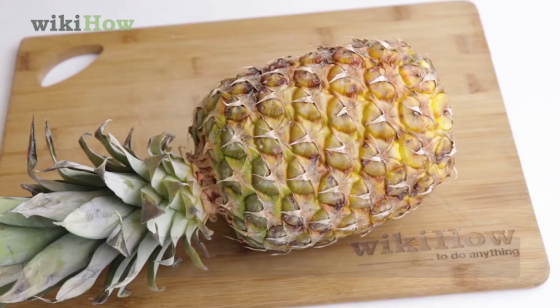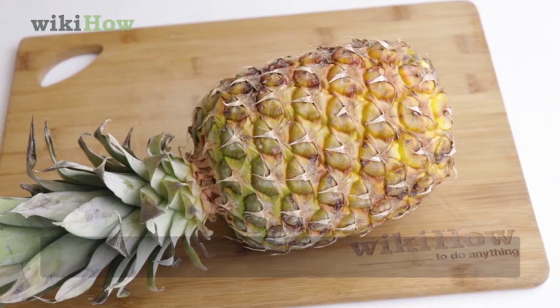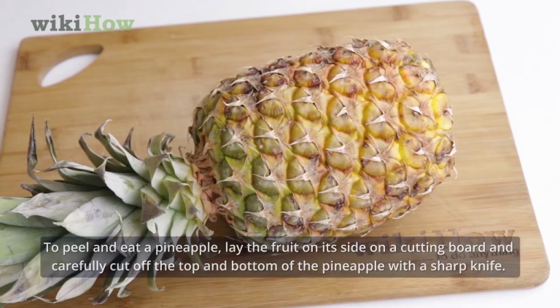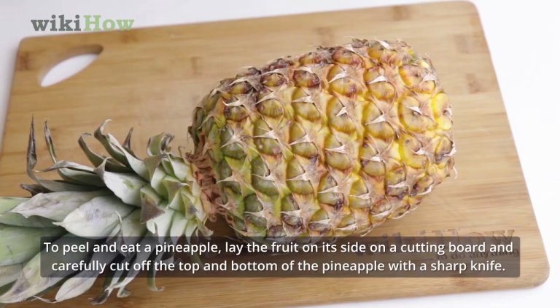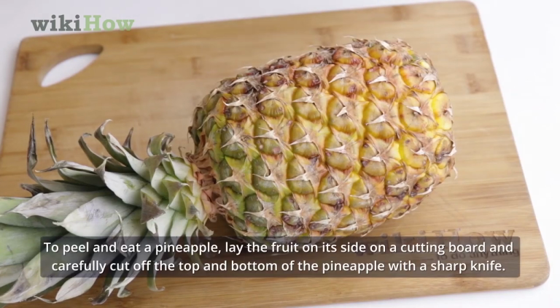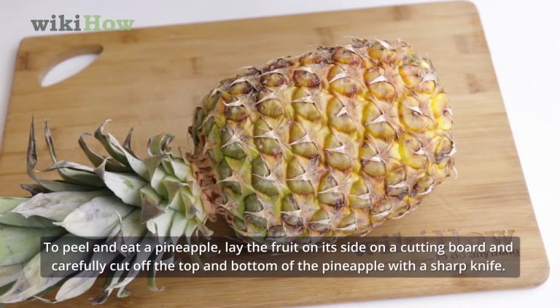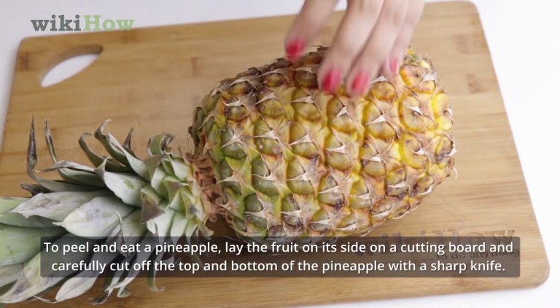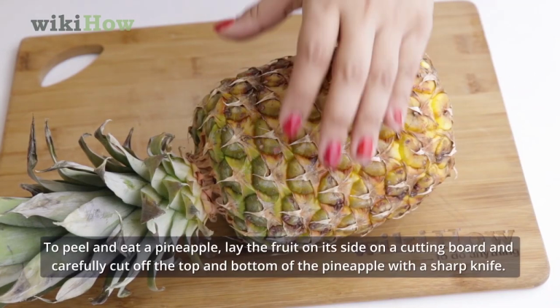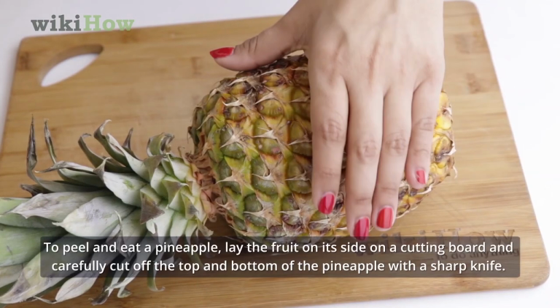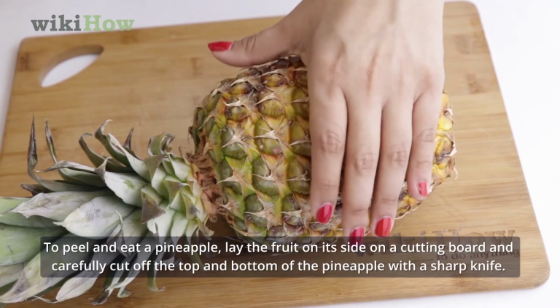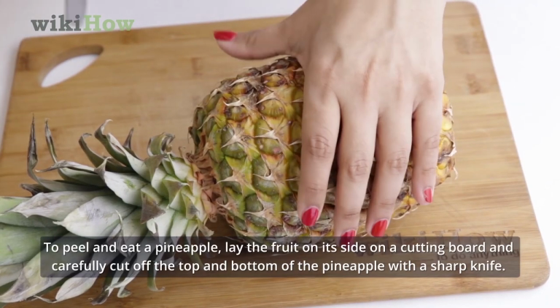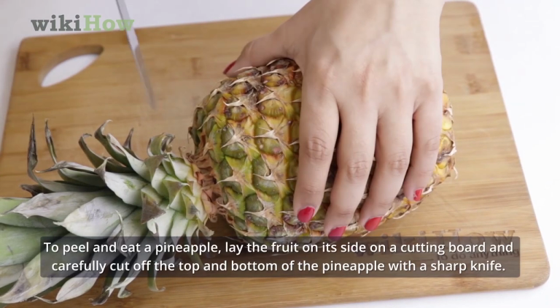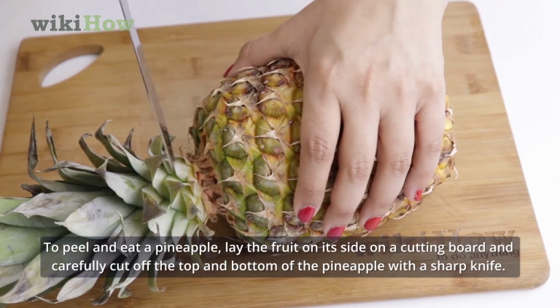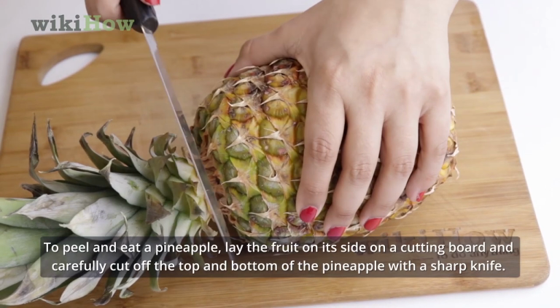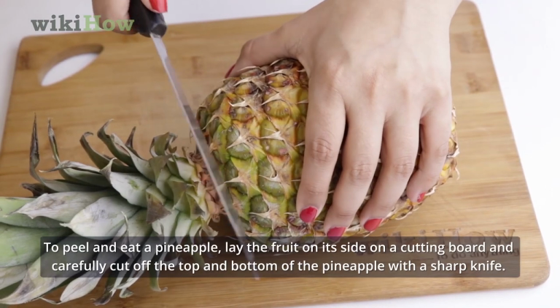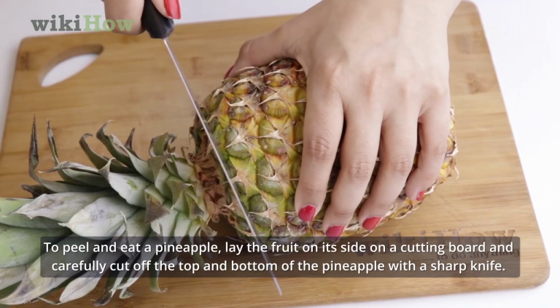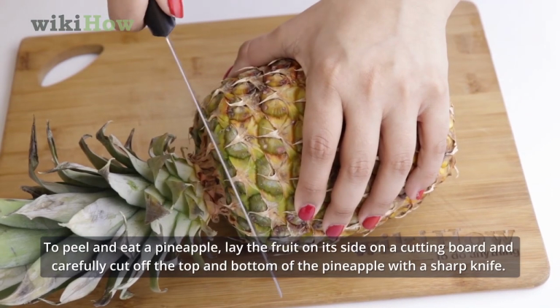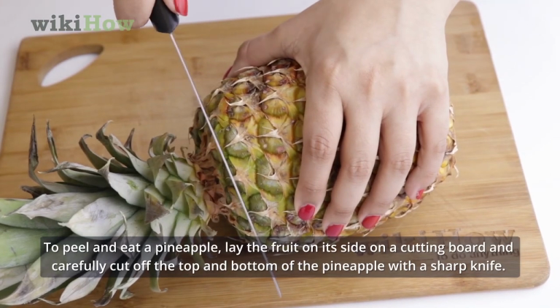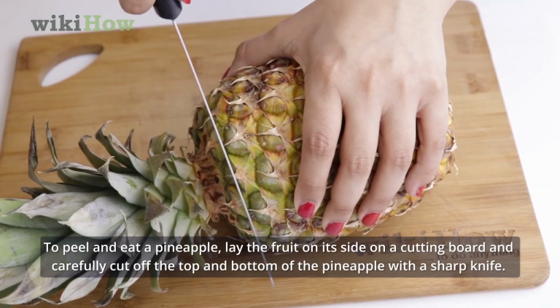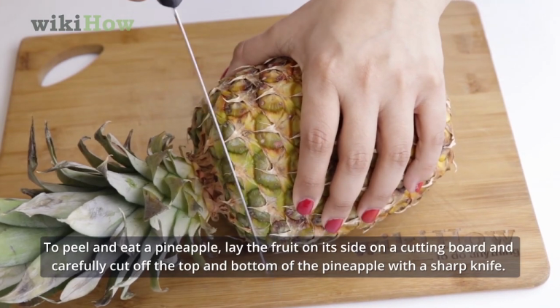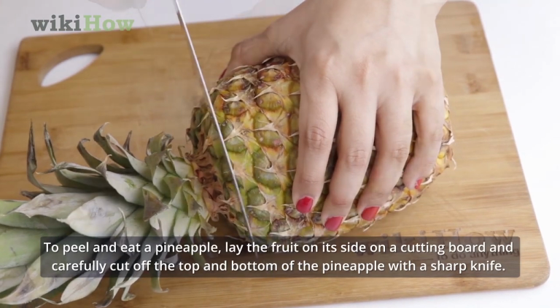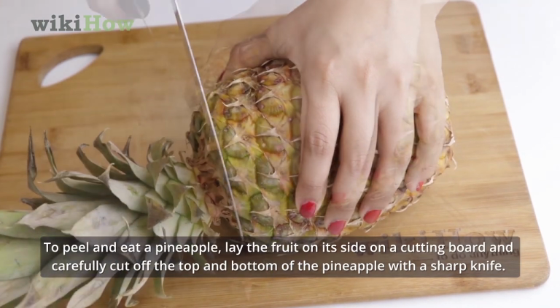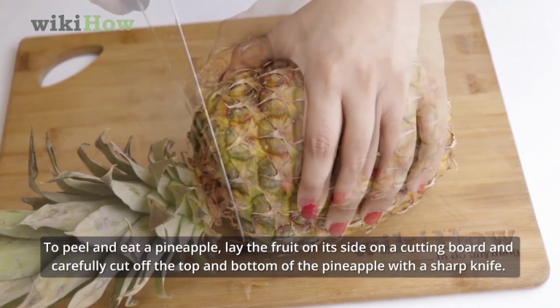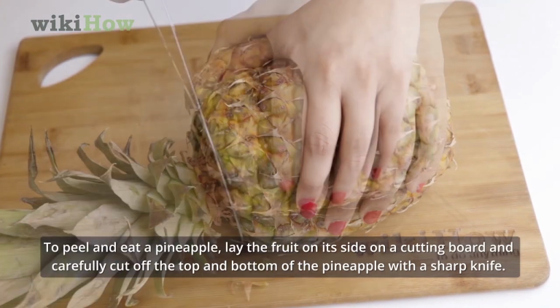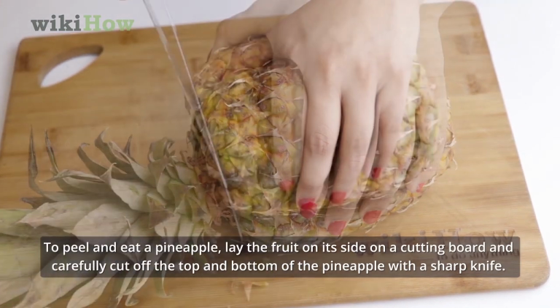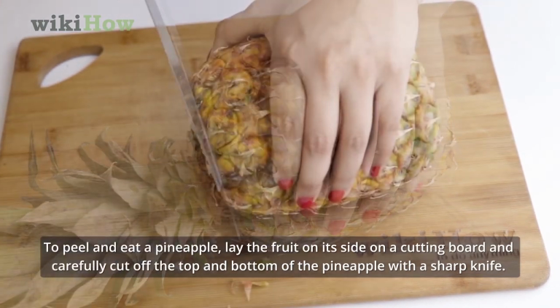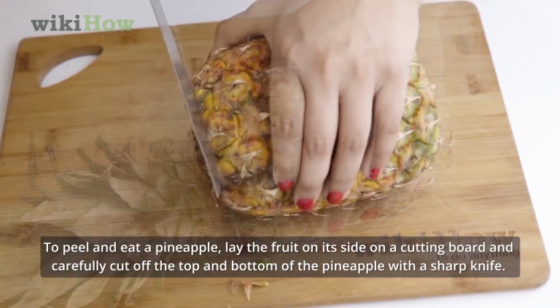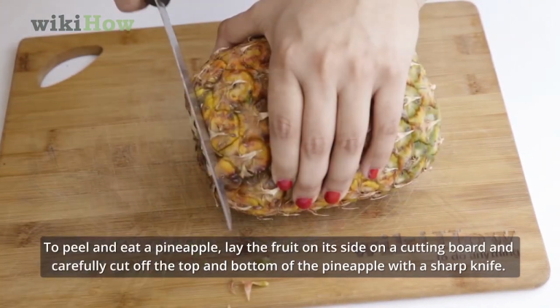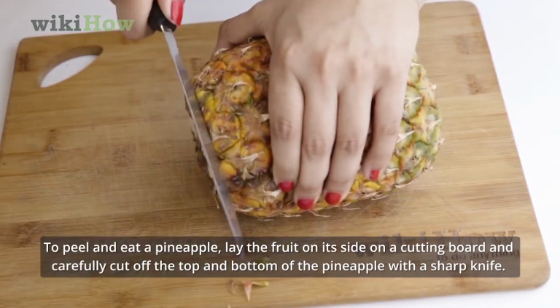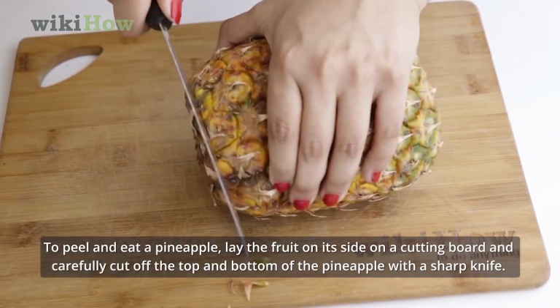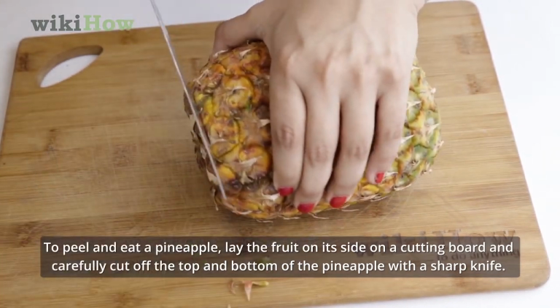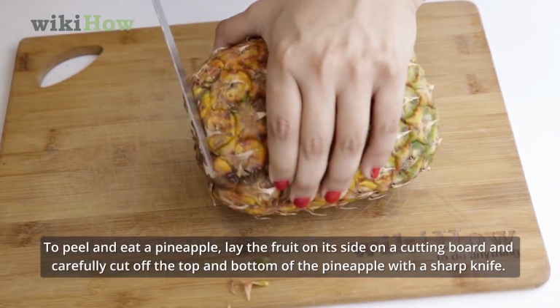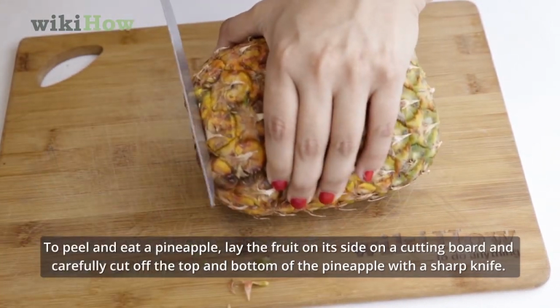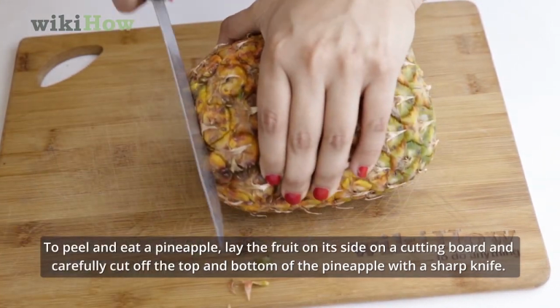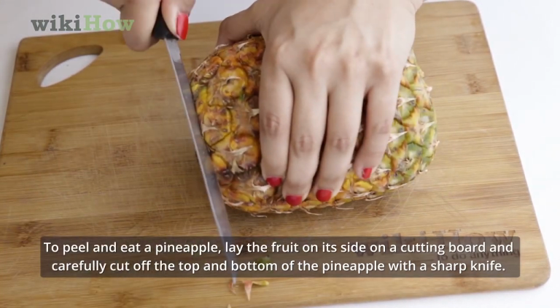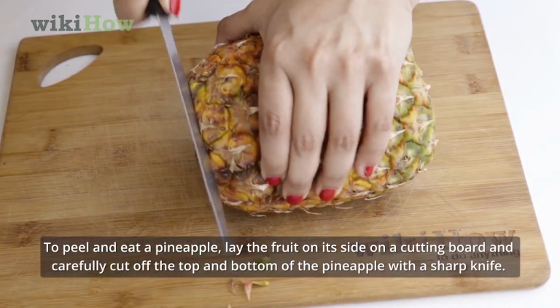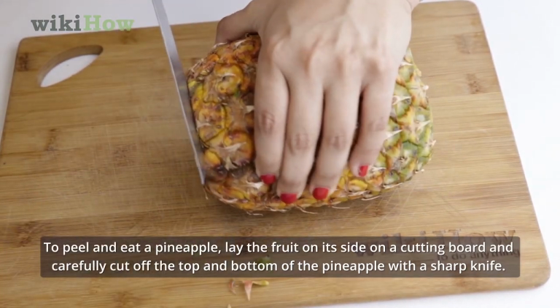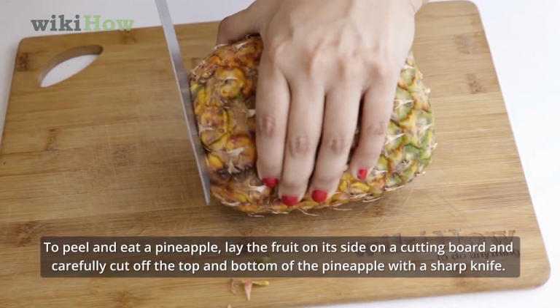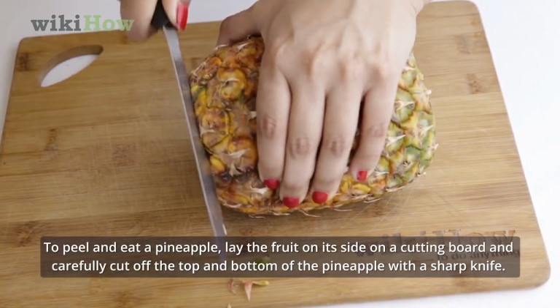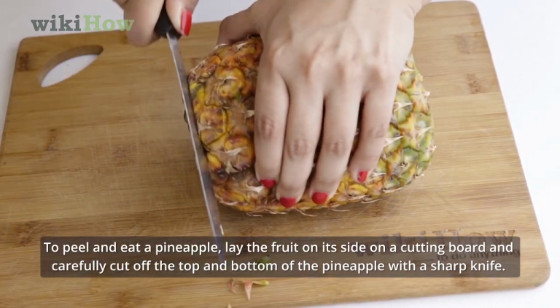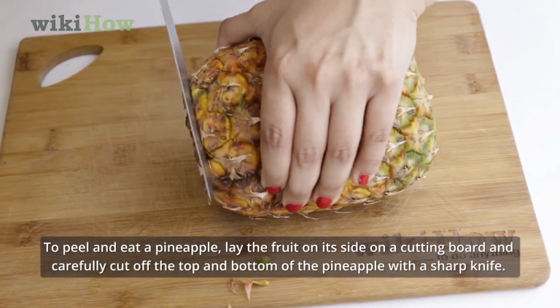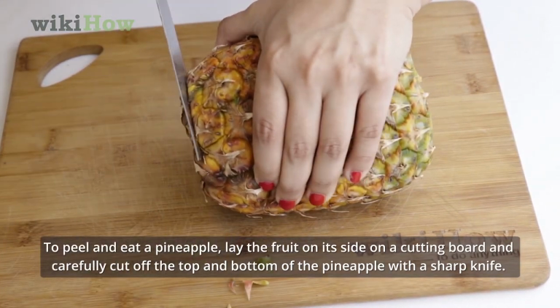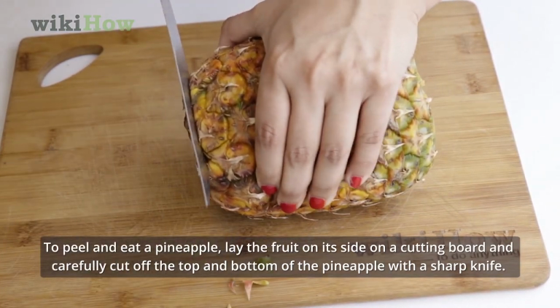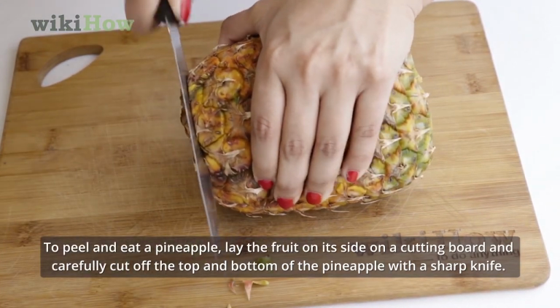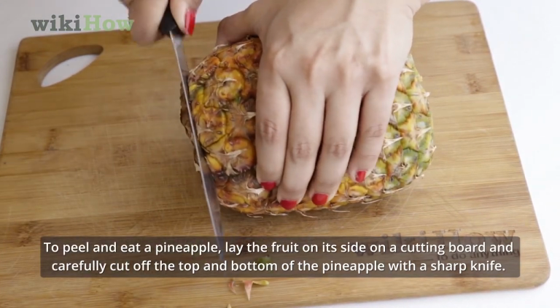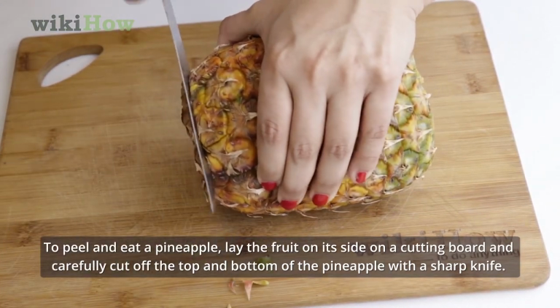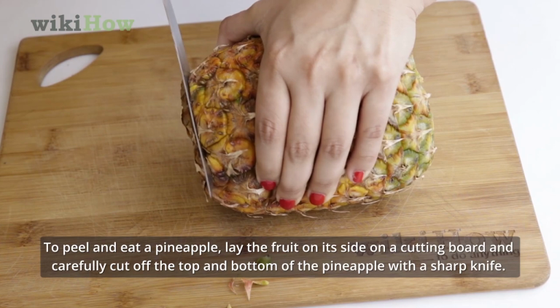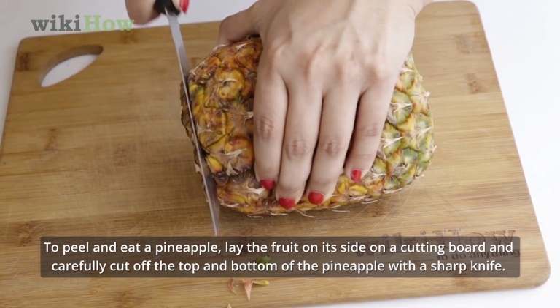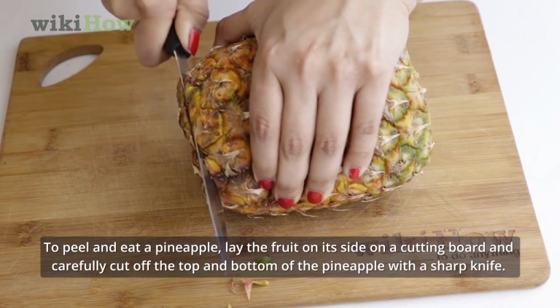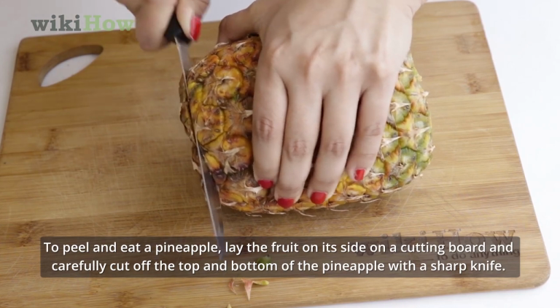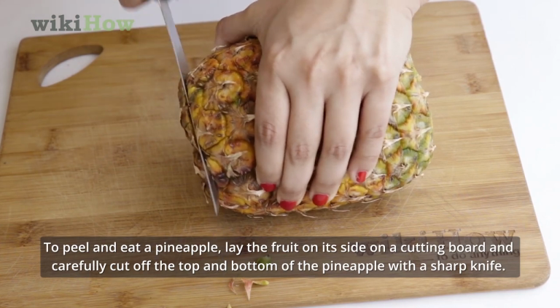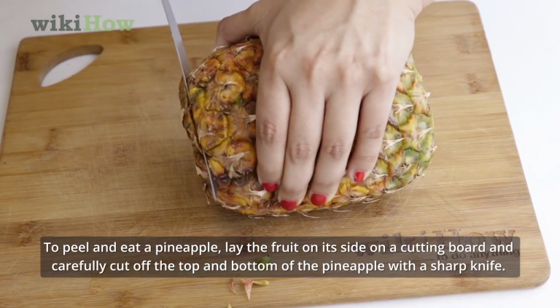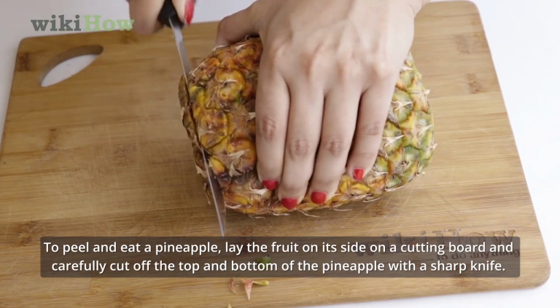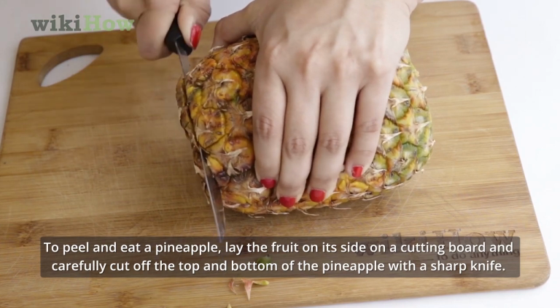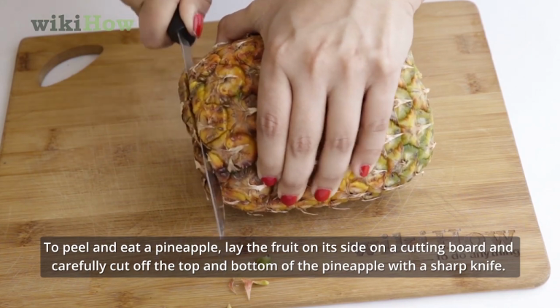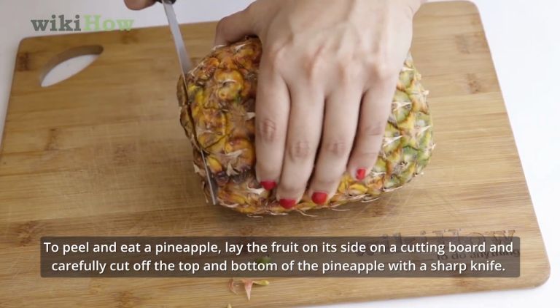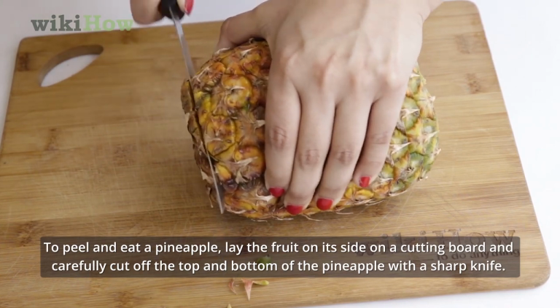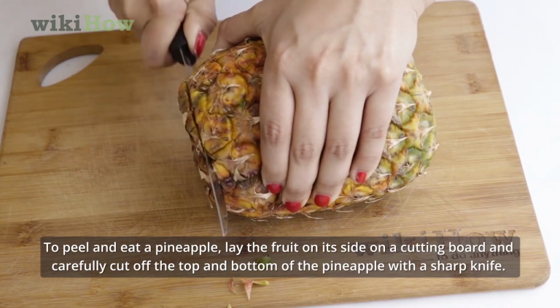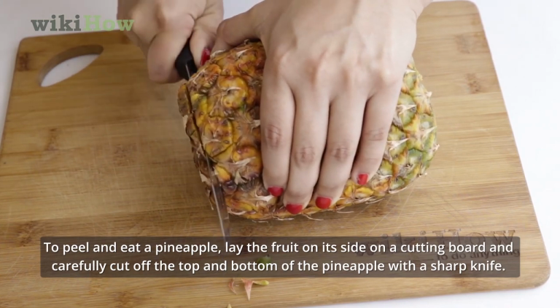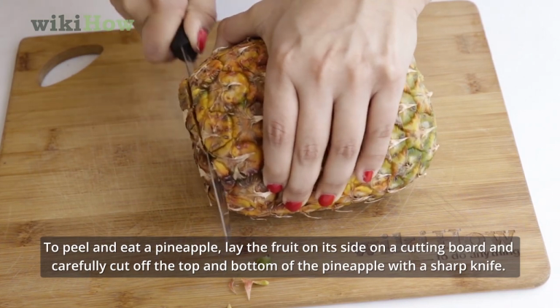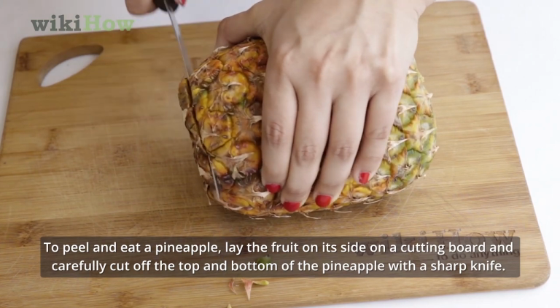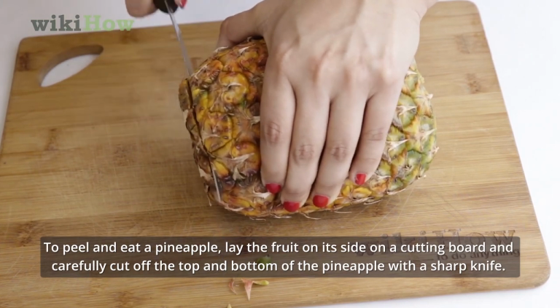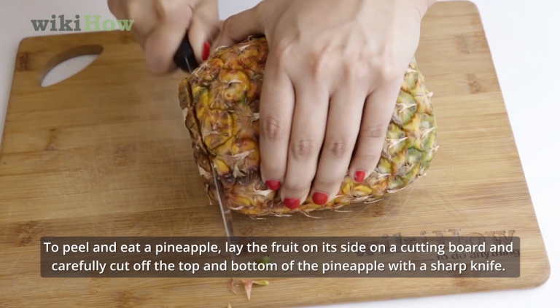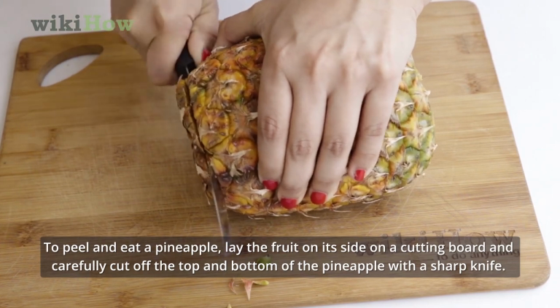To peel and eat a pineapple, lay the fruit on its side on a cutting board and carefully cut off the top and bottom of the pineapple with a sharp knife.